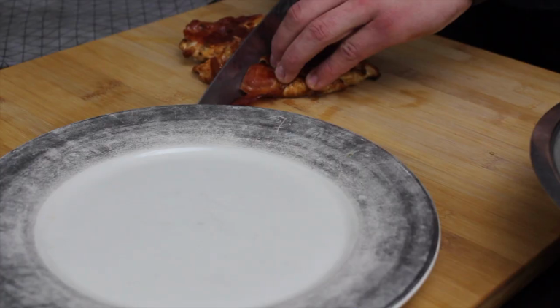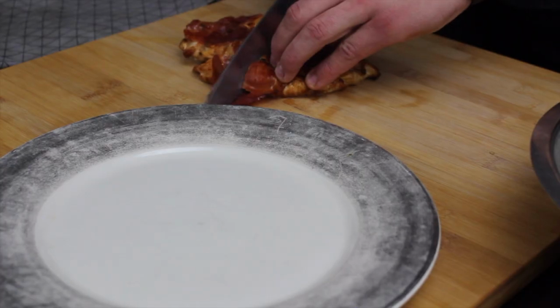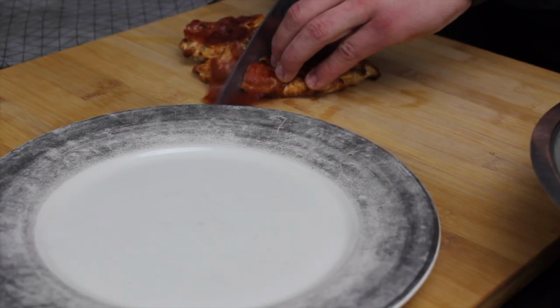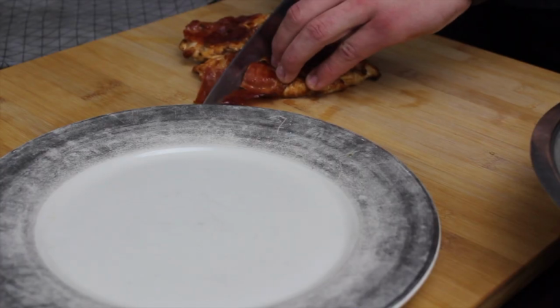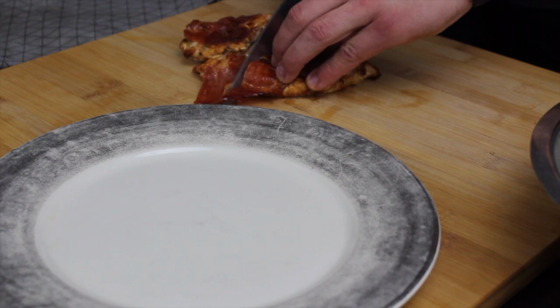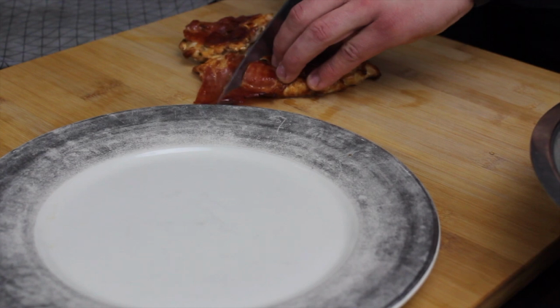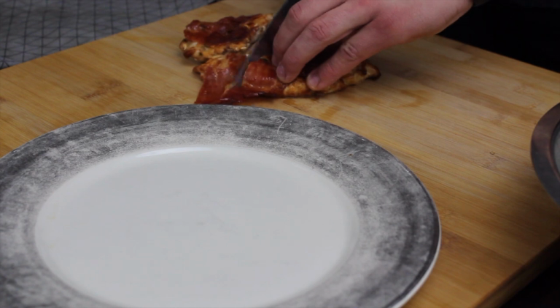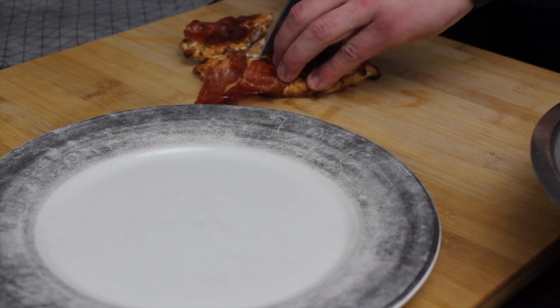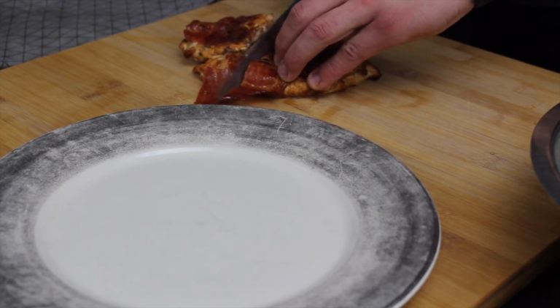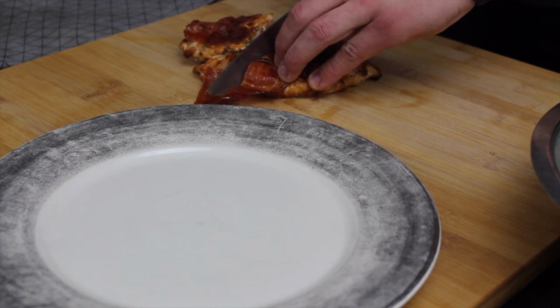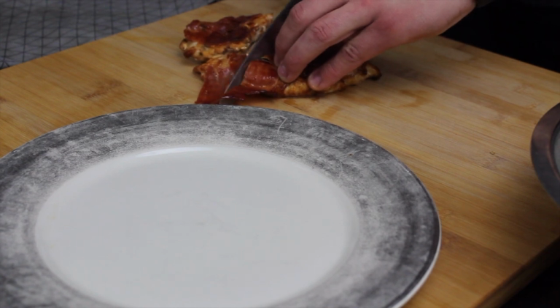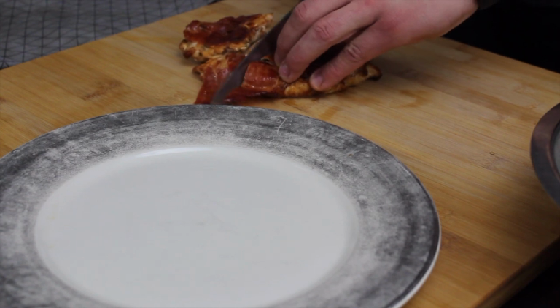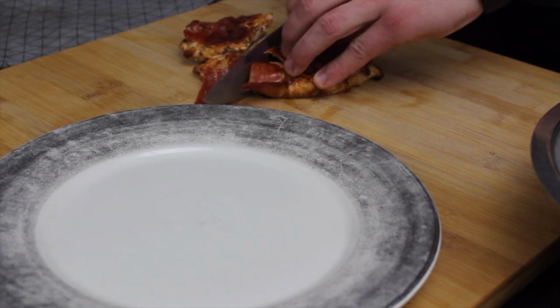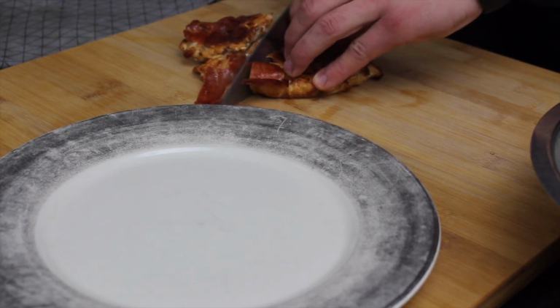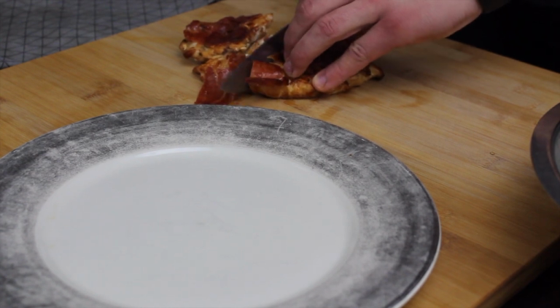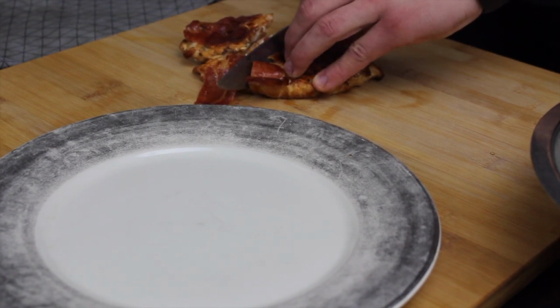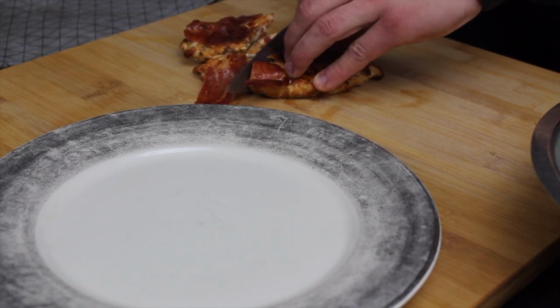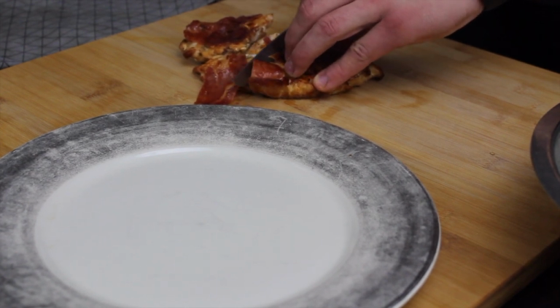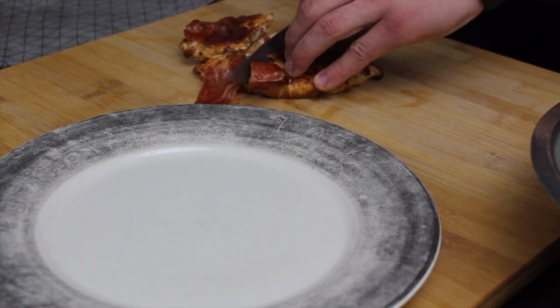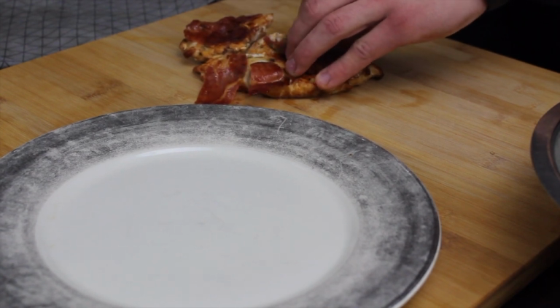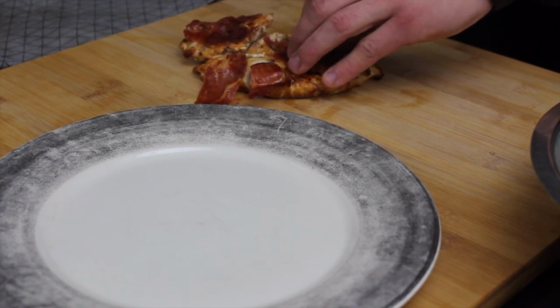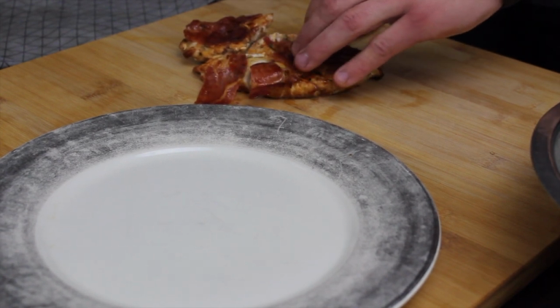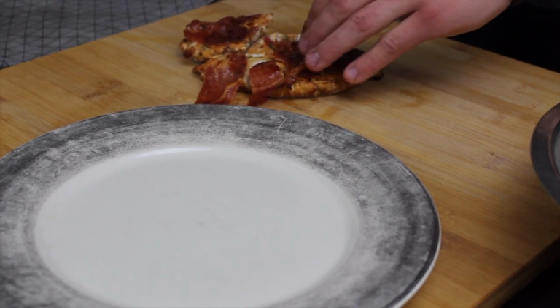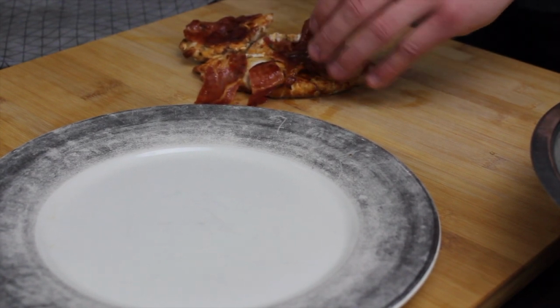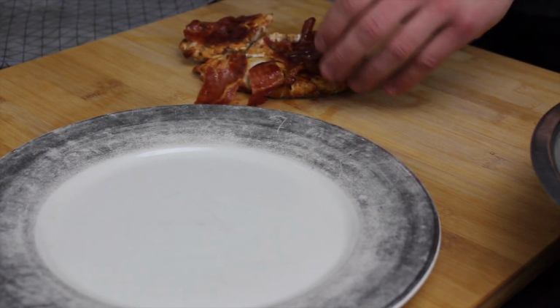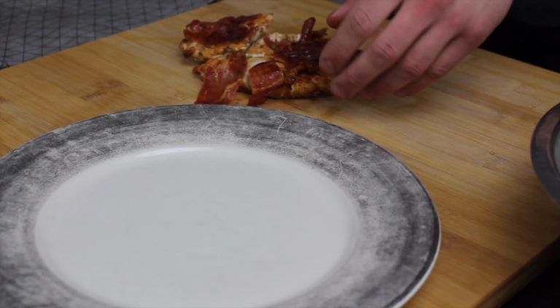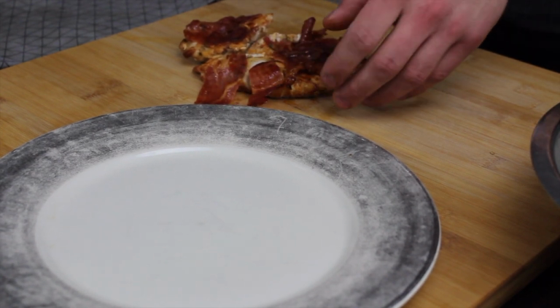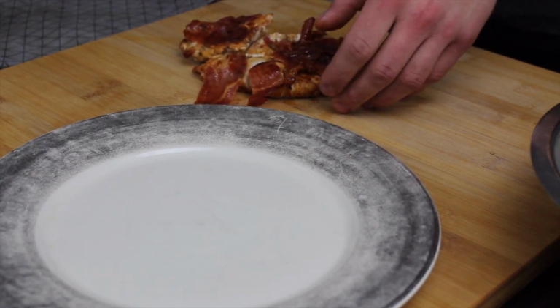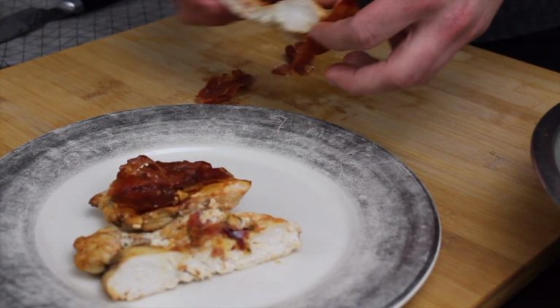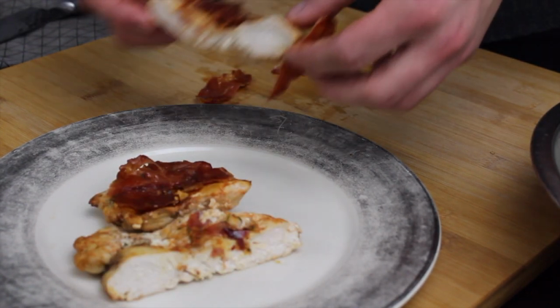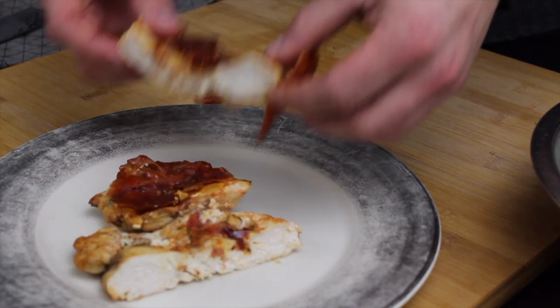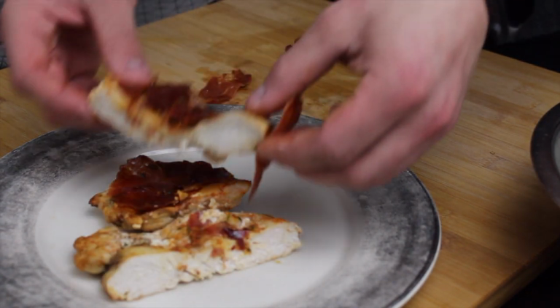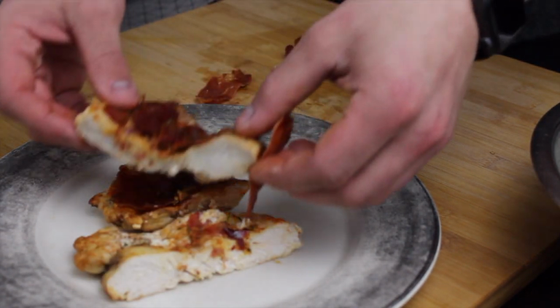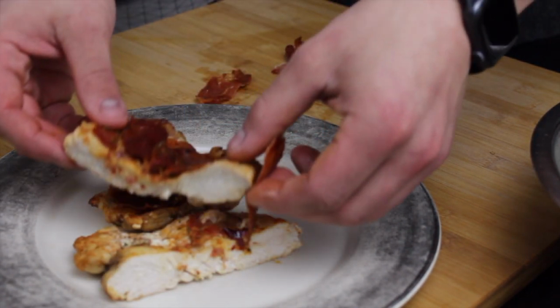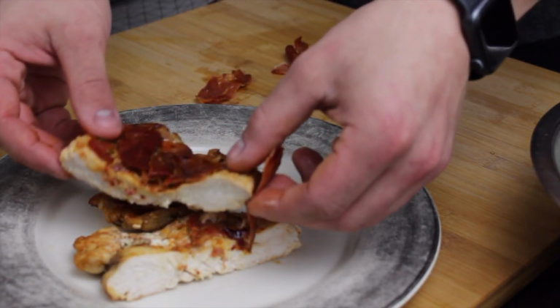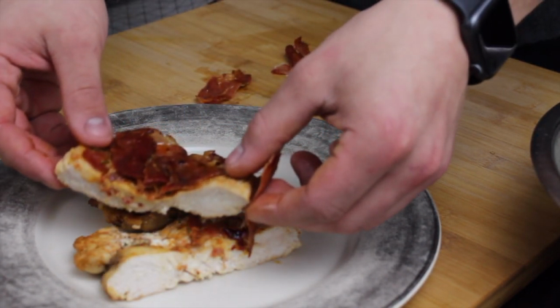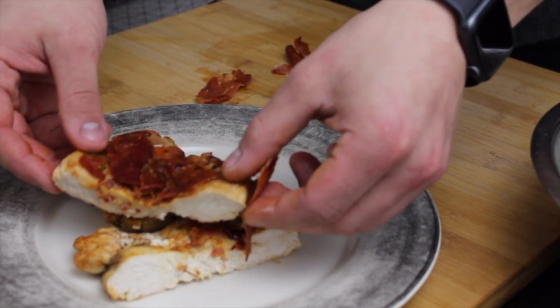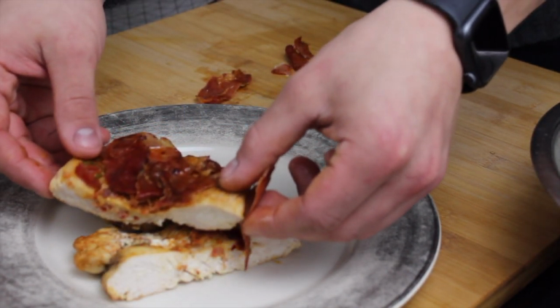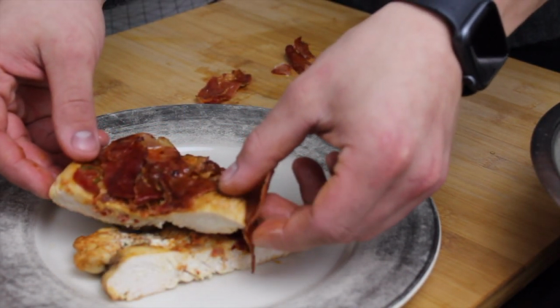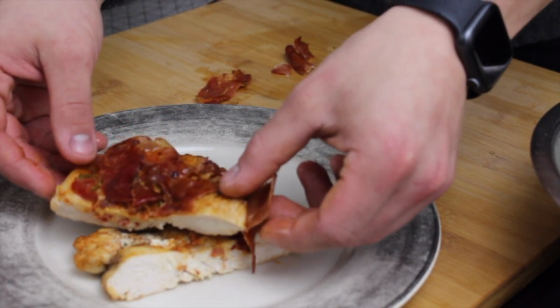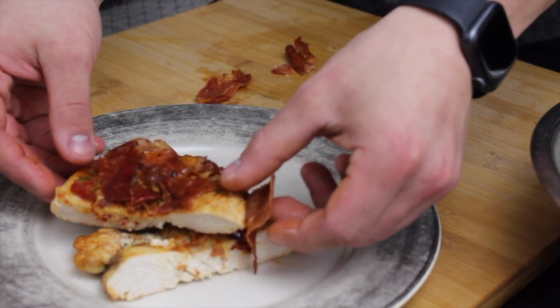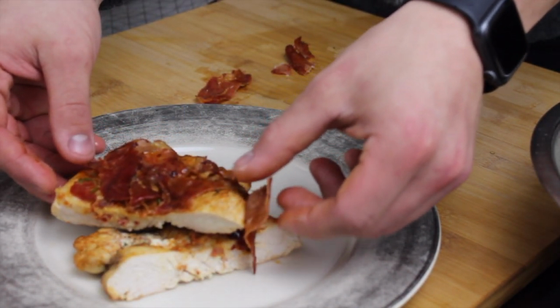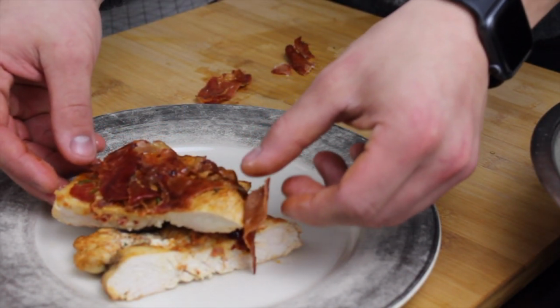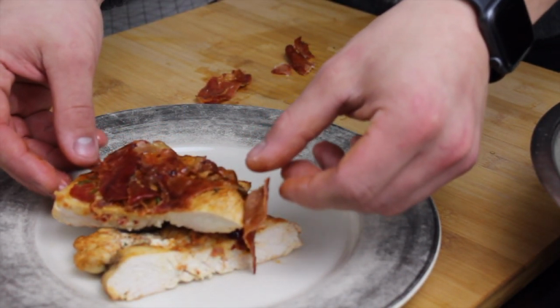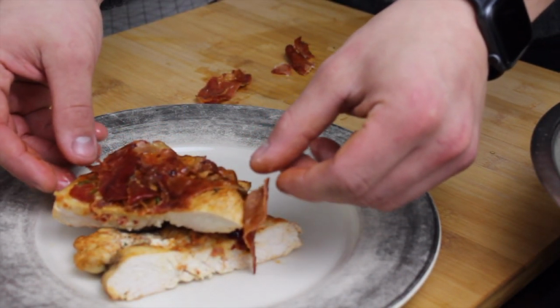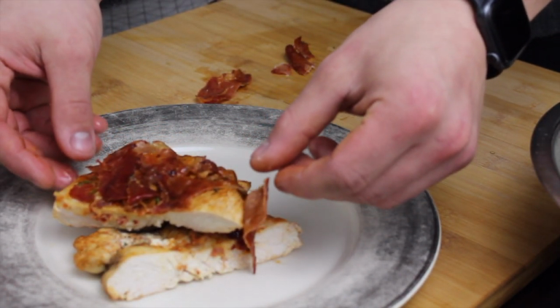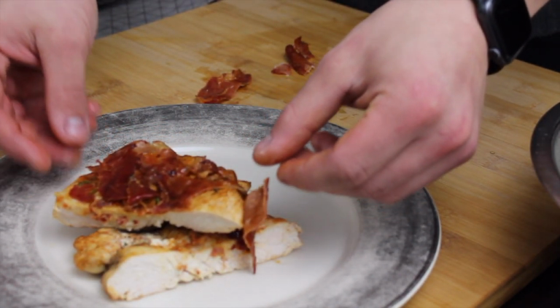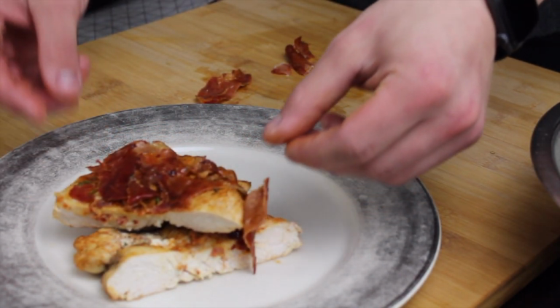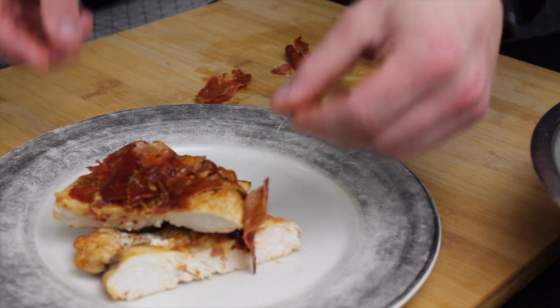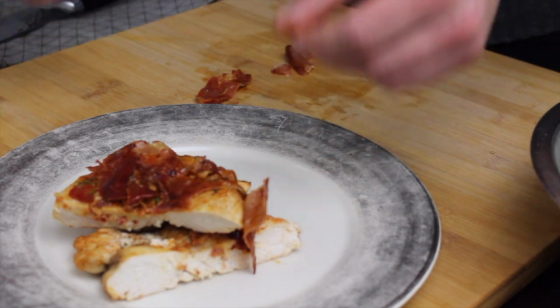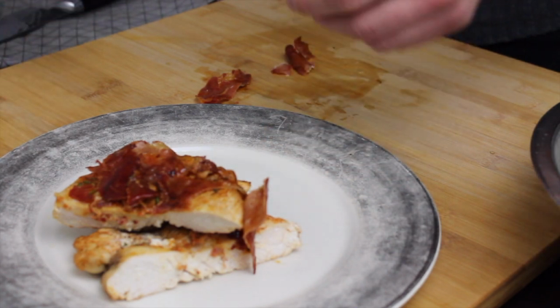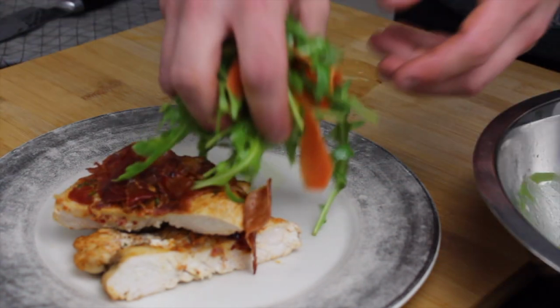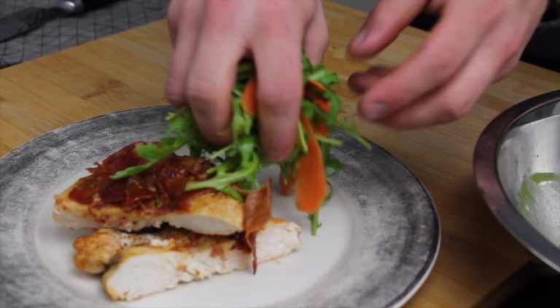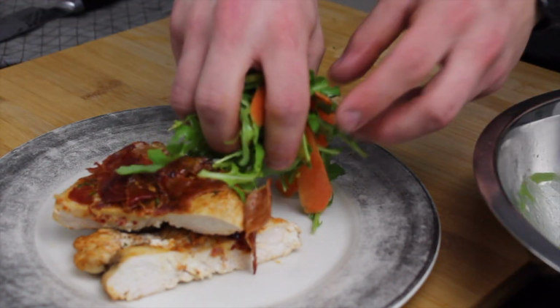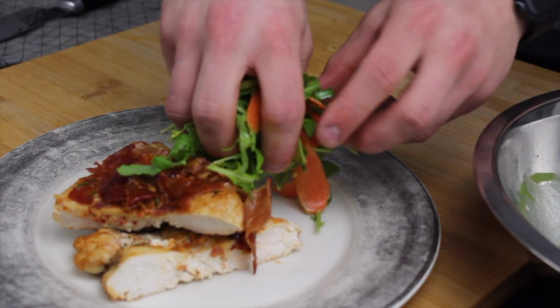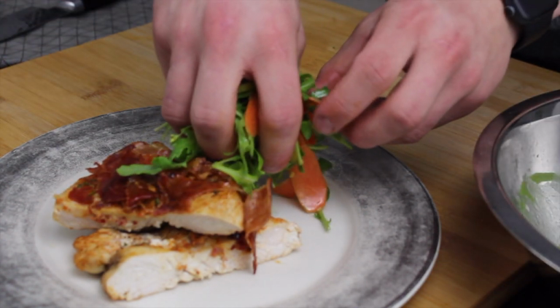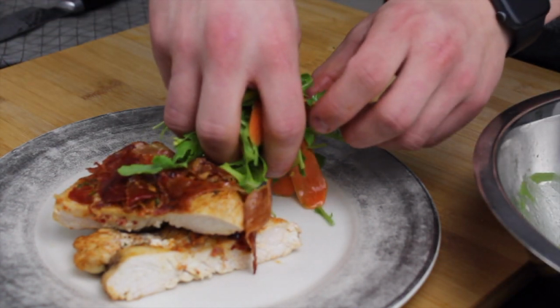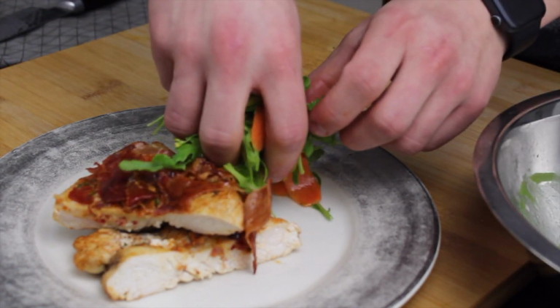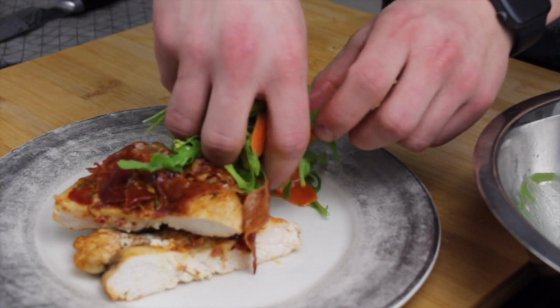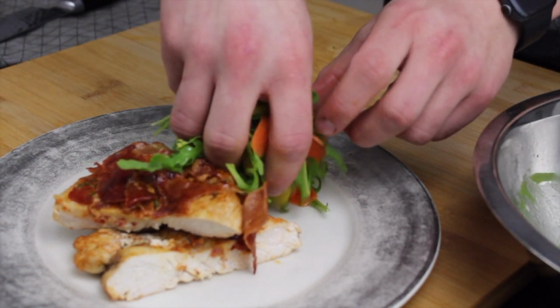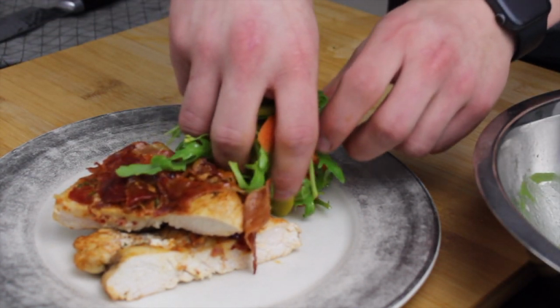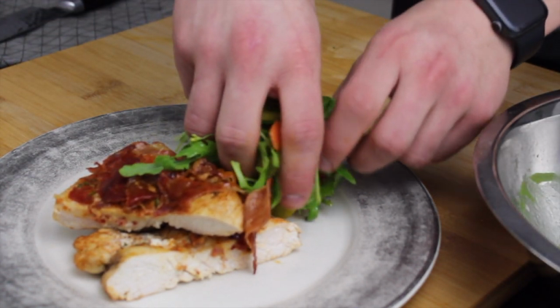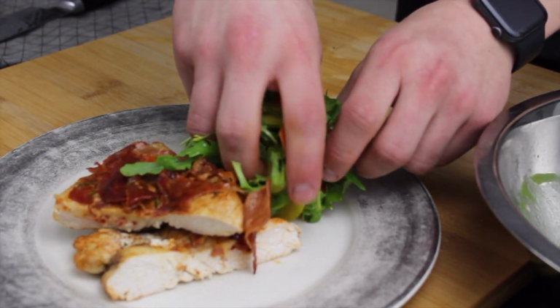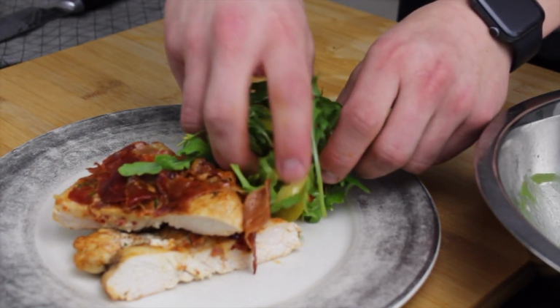Now that your chicken has rested, cut it in half and put it on a plate. Garnish it with the fresh salad you just made and a good drizzle of olive oil.